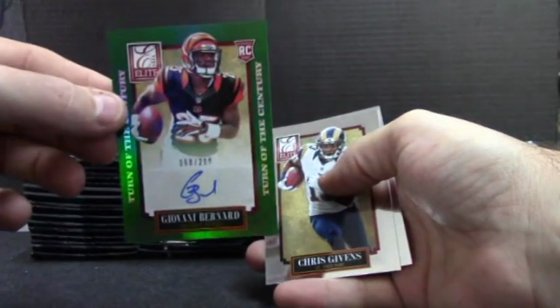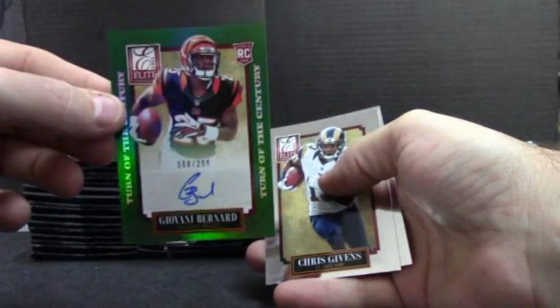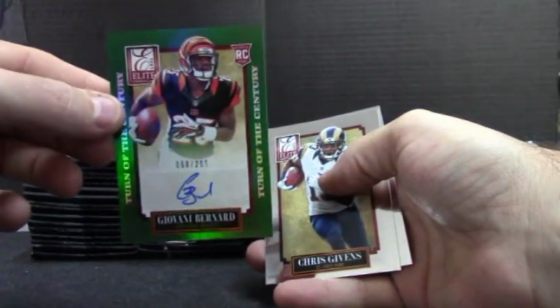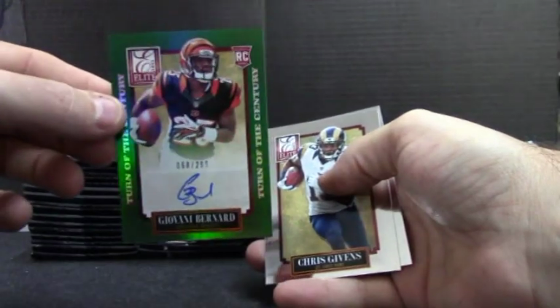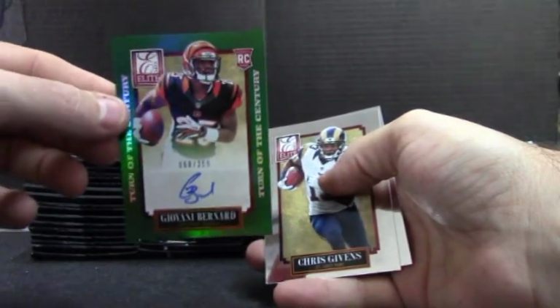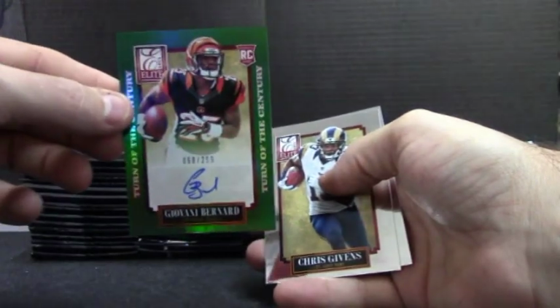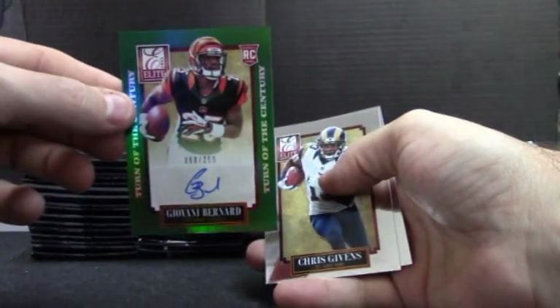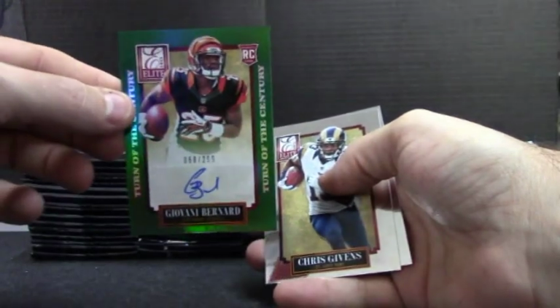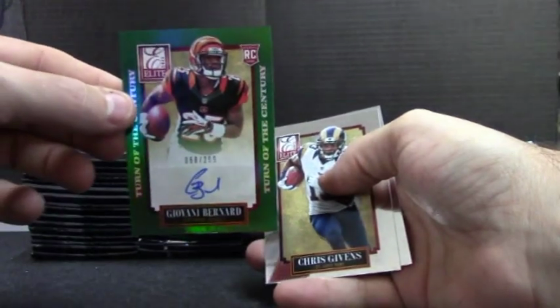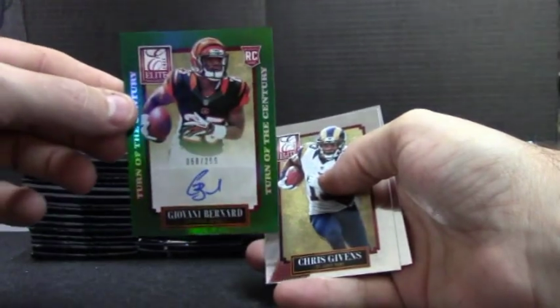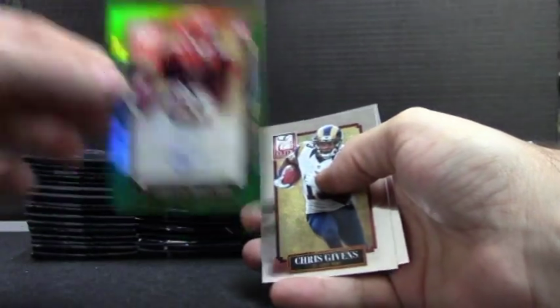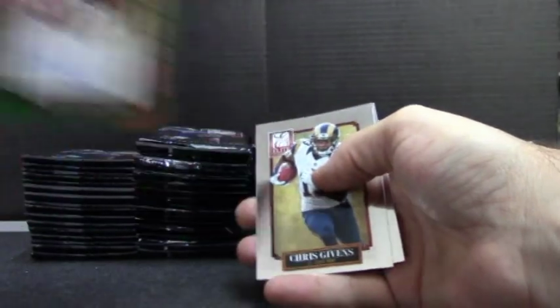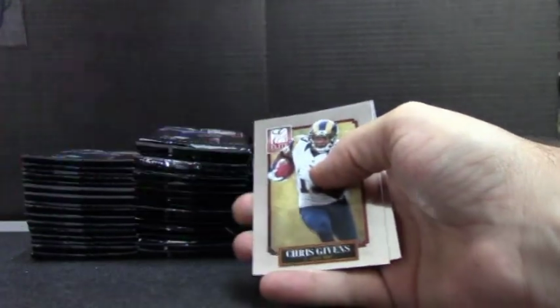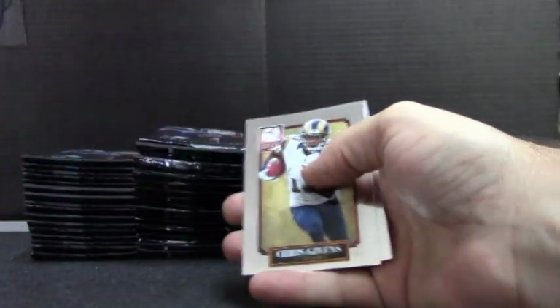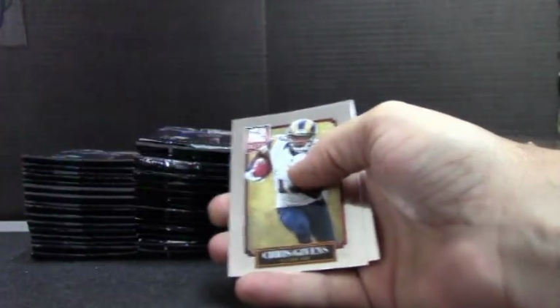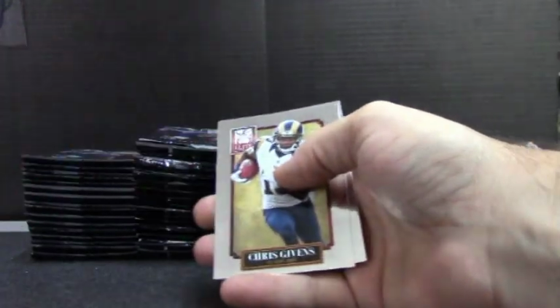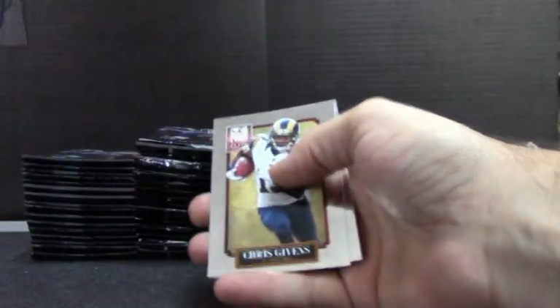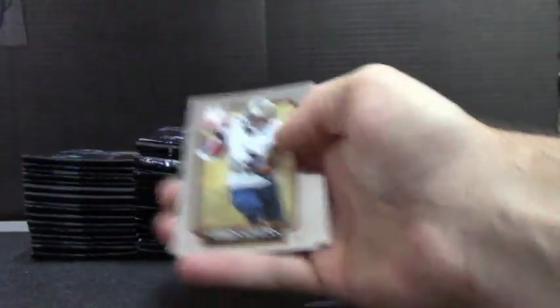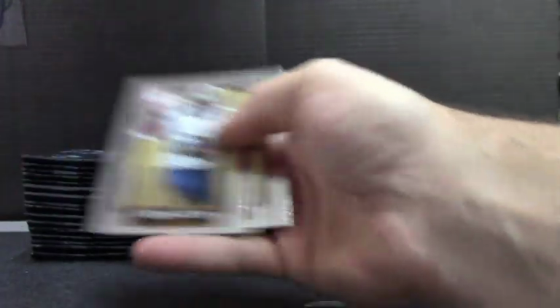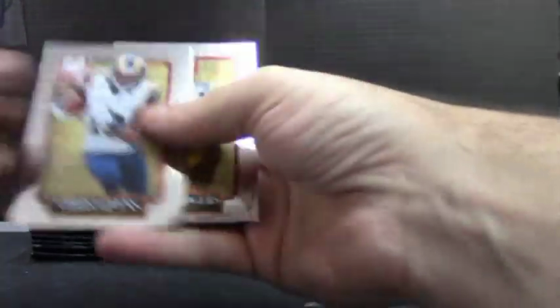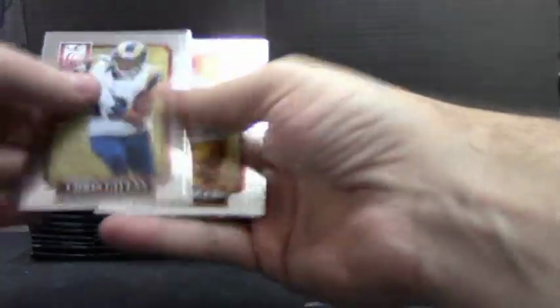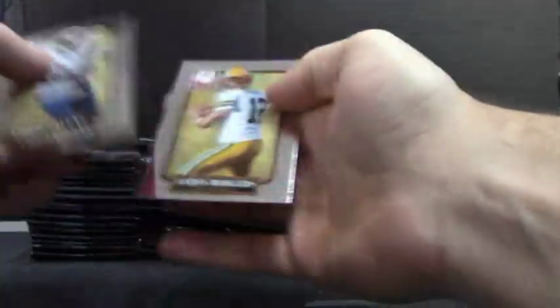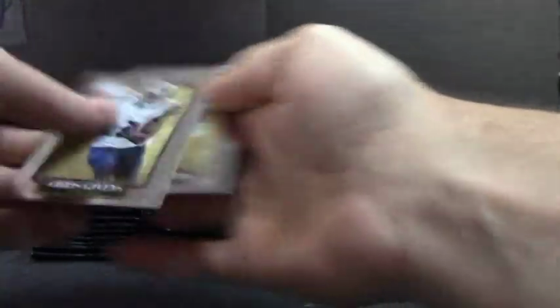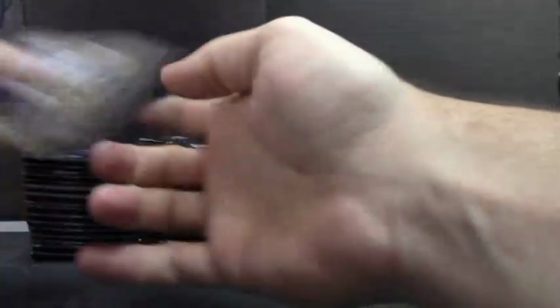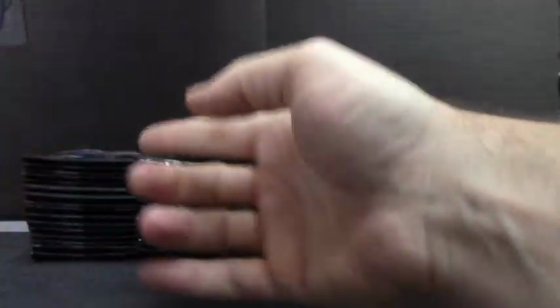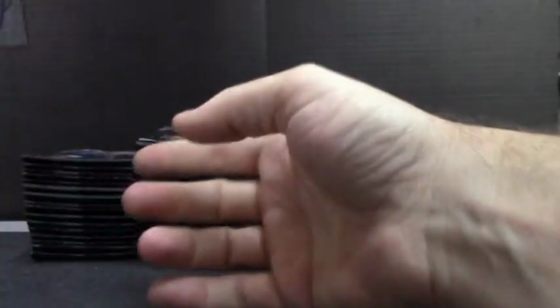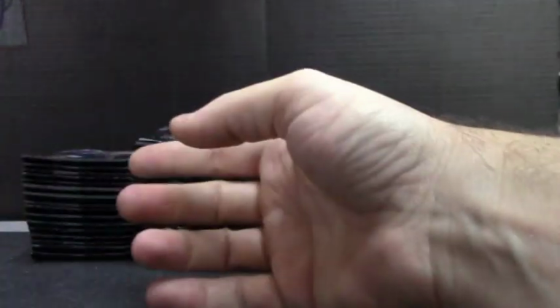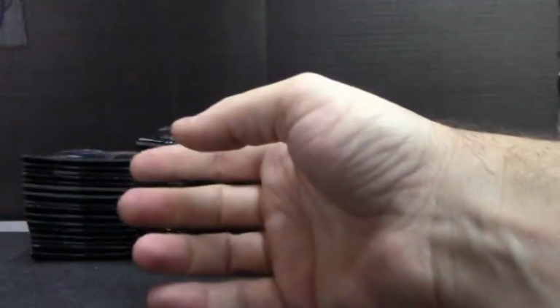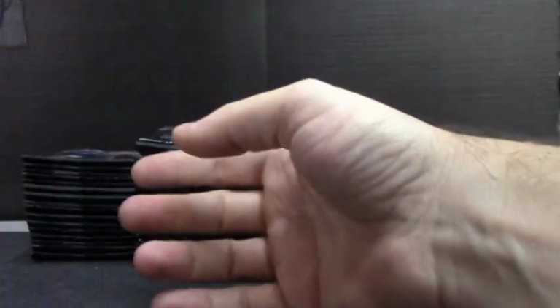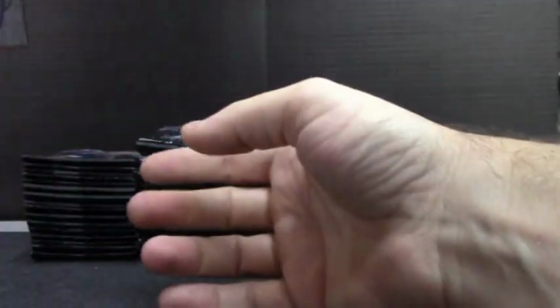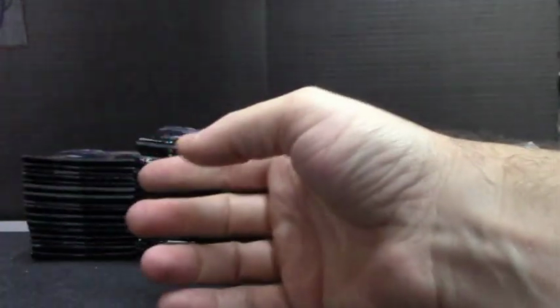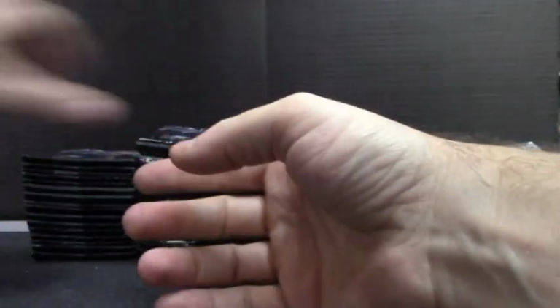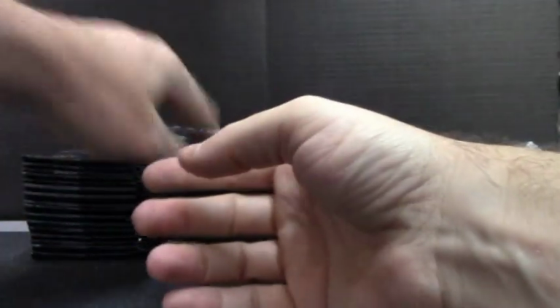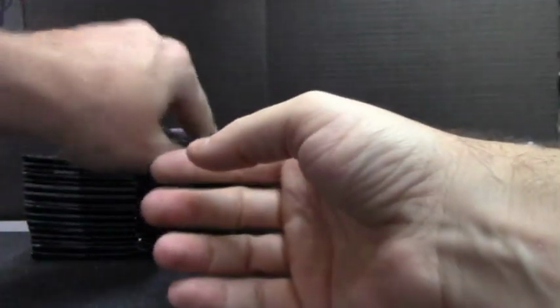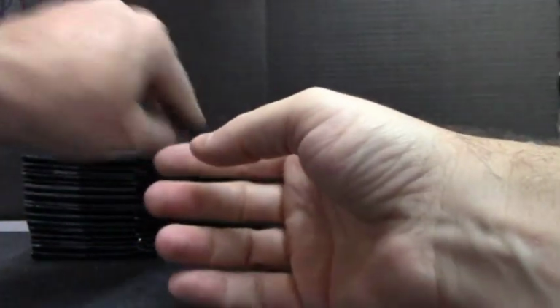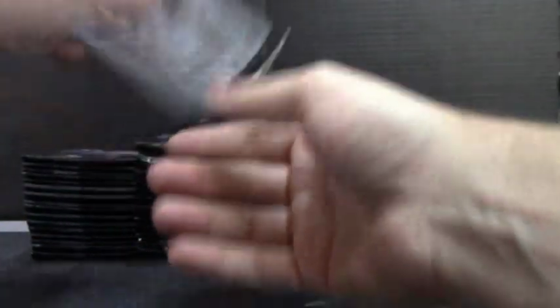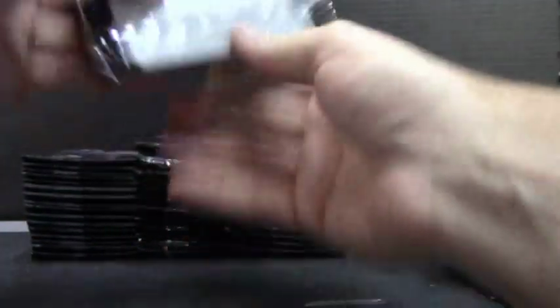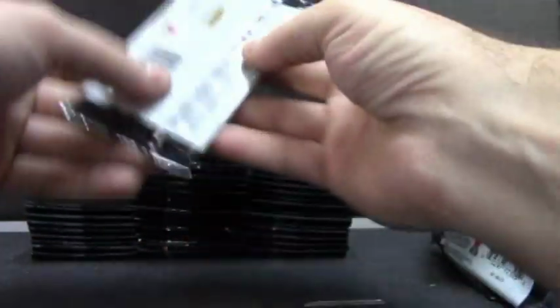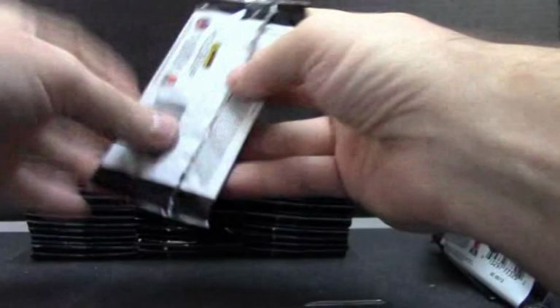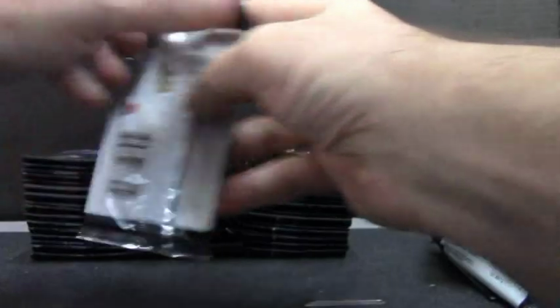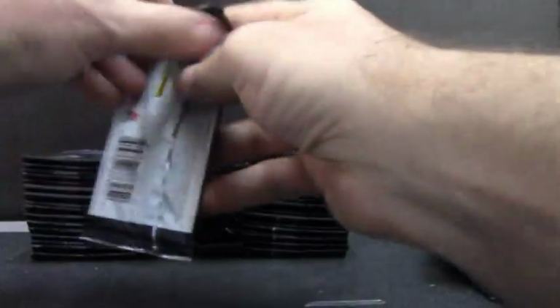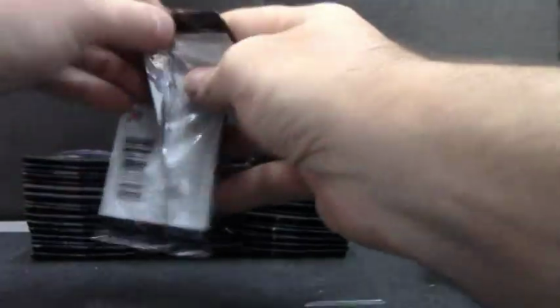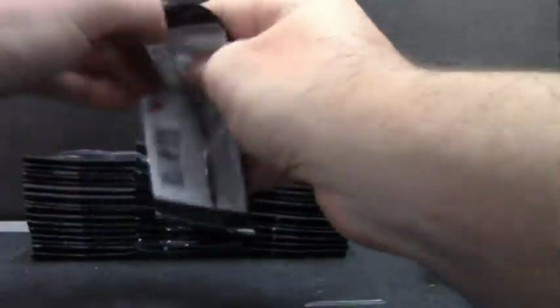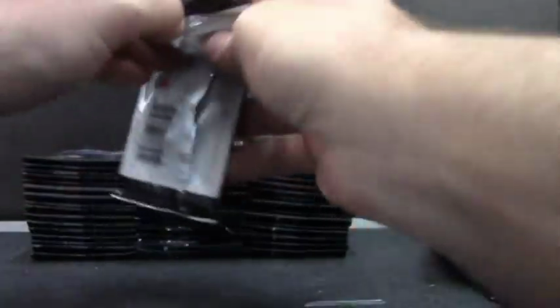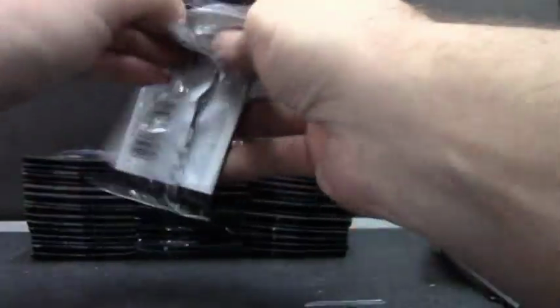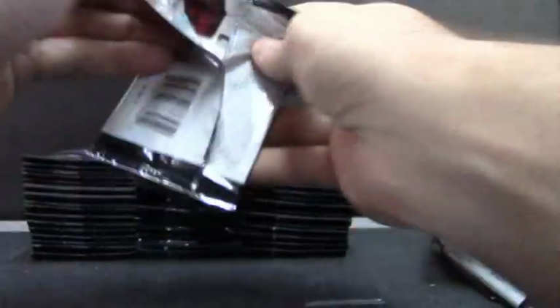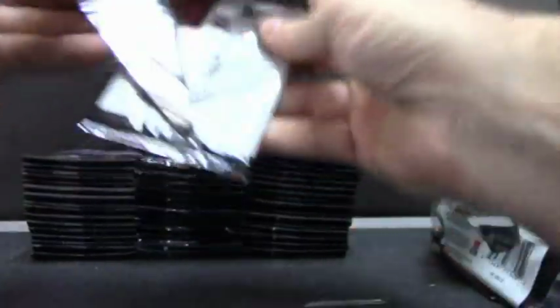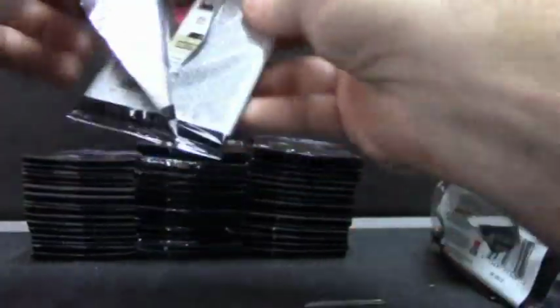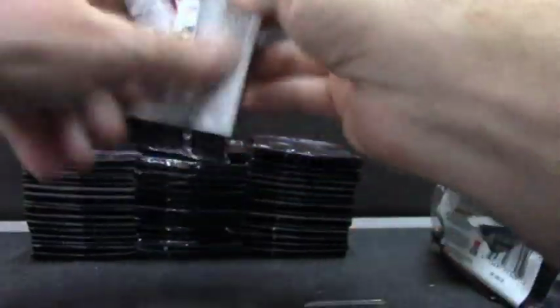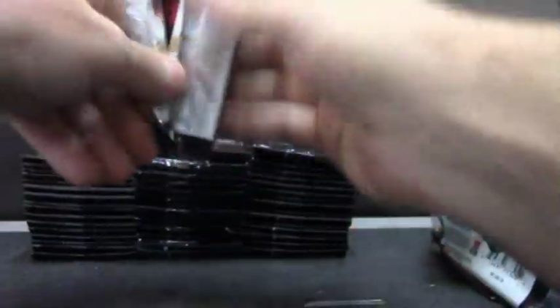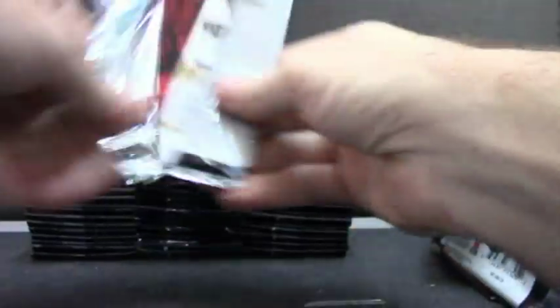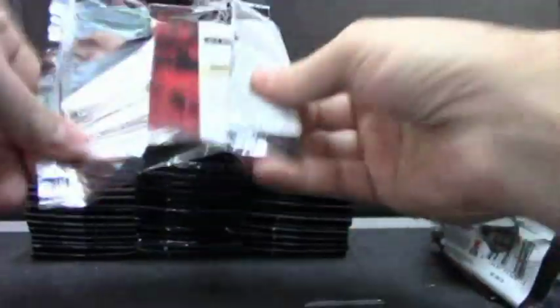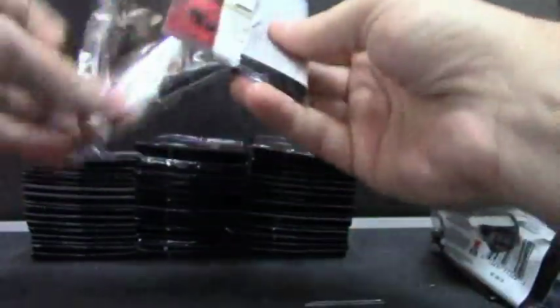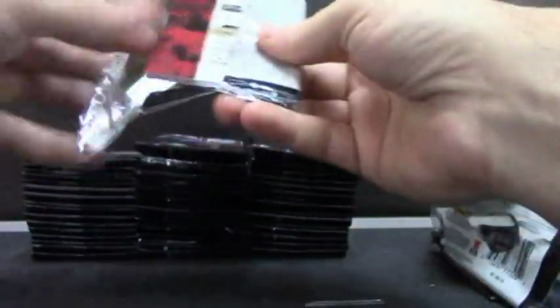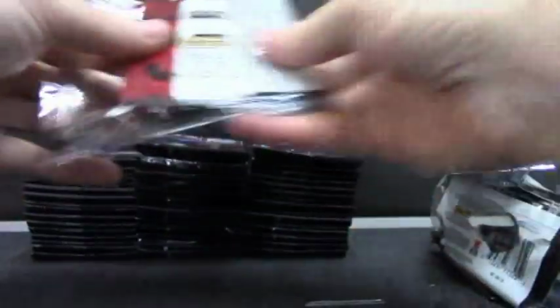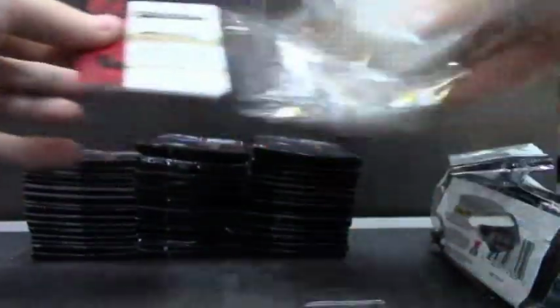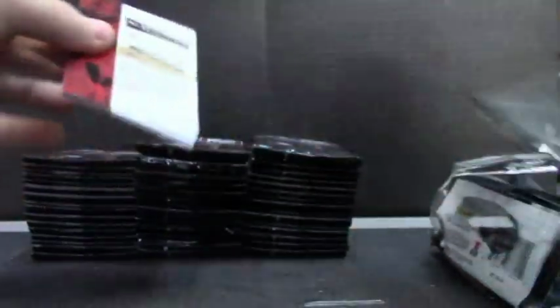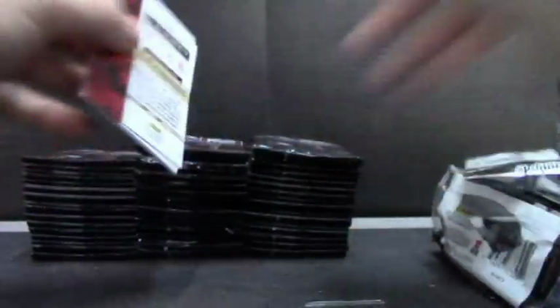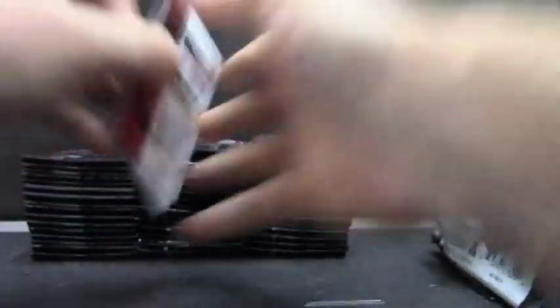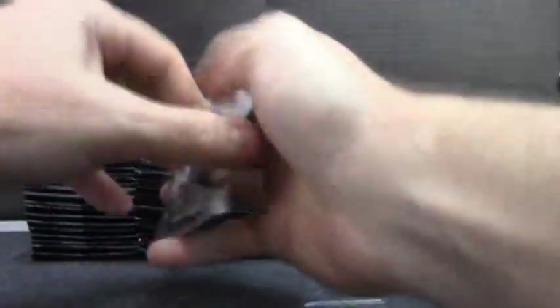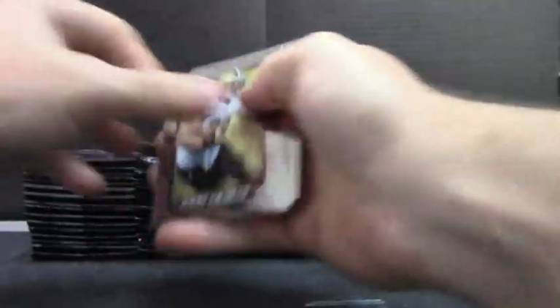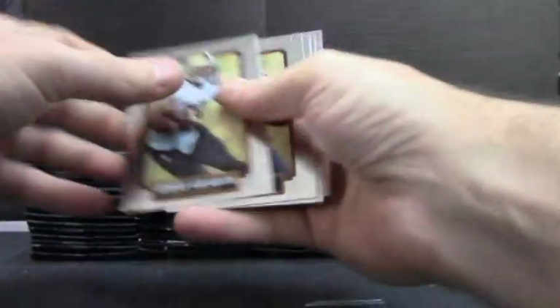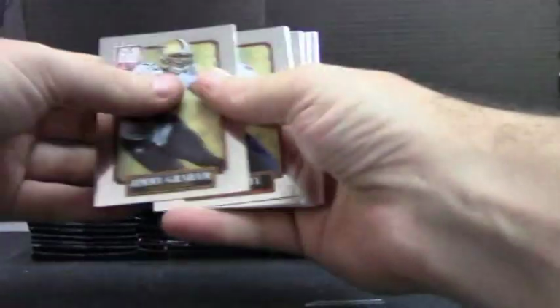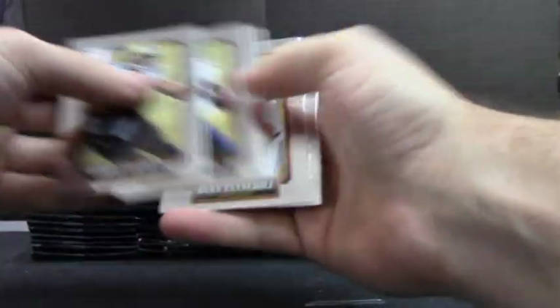Autograph. I think the Bengals are another team that do pretty well. I think that's their third or fourth hit.